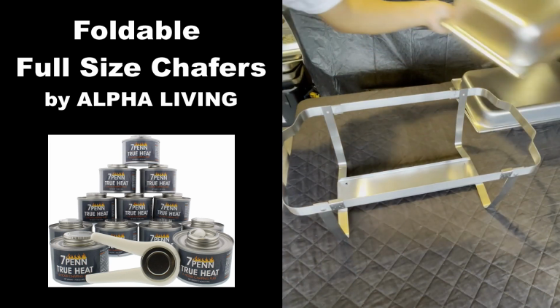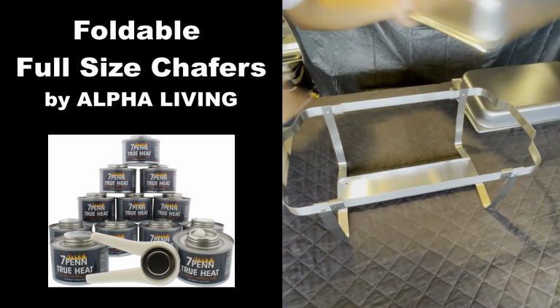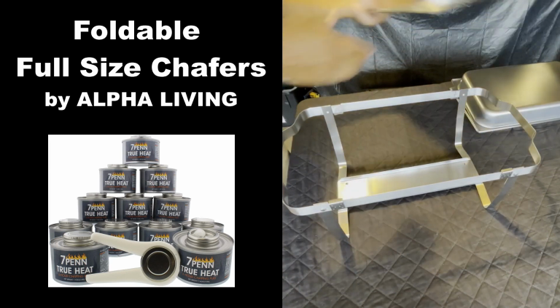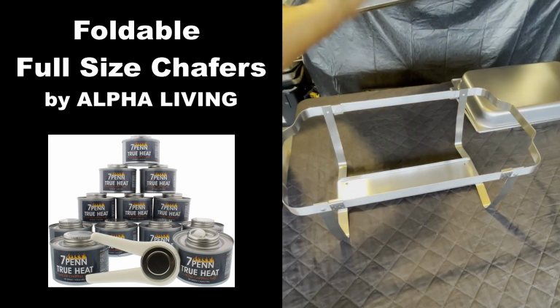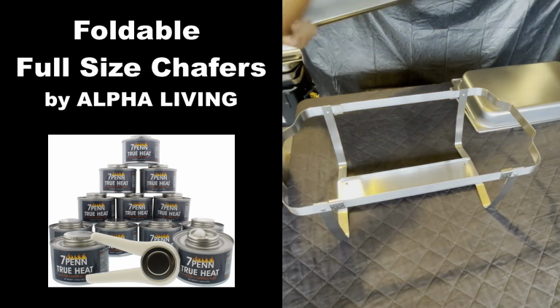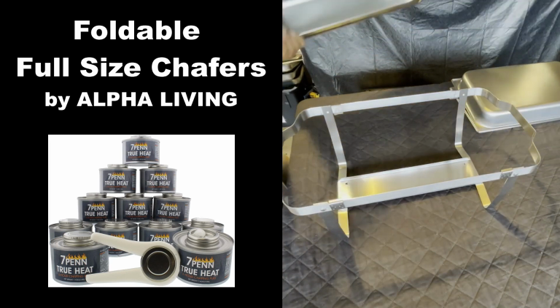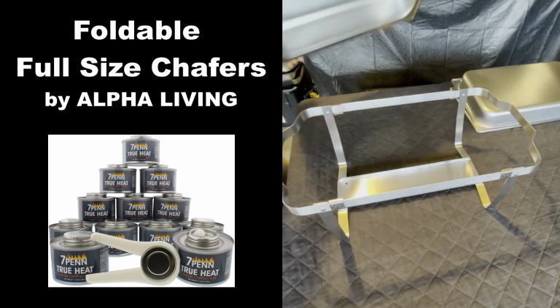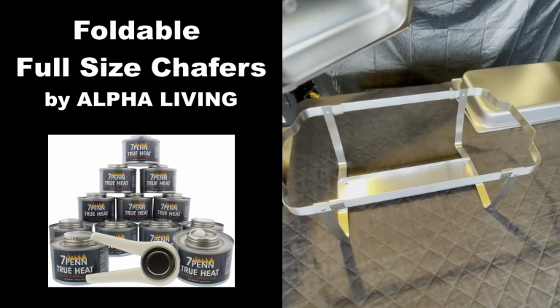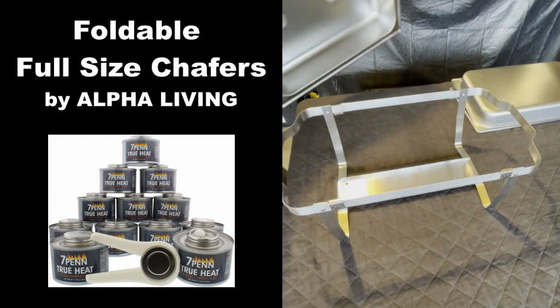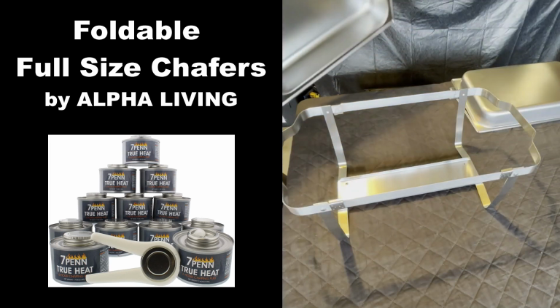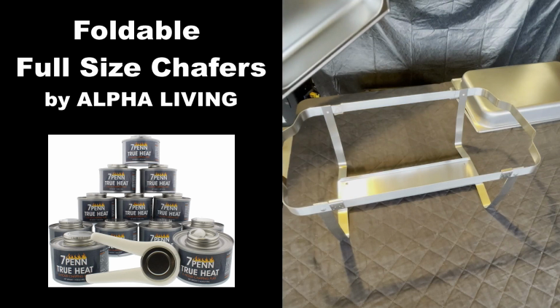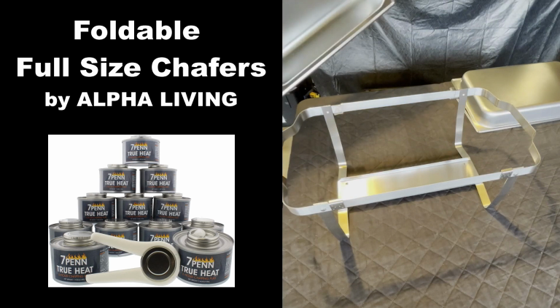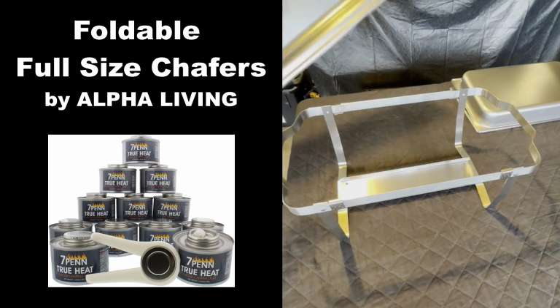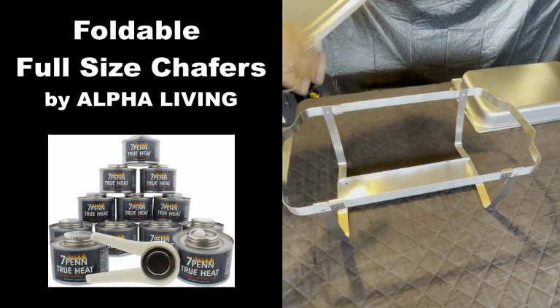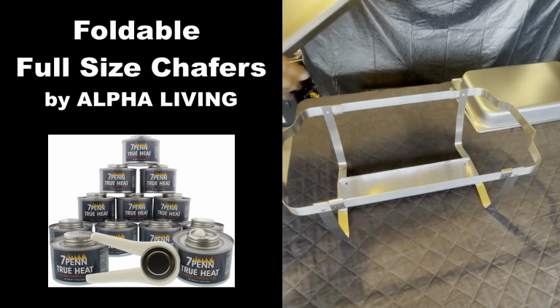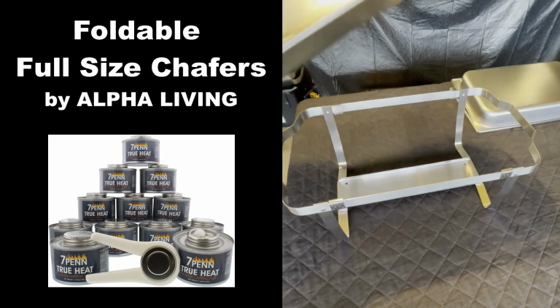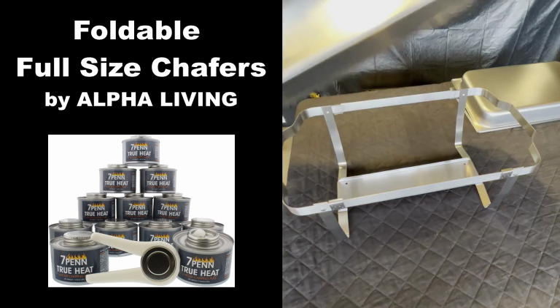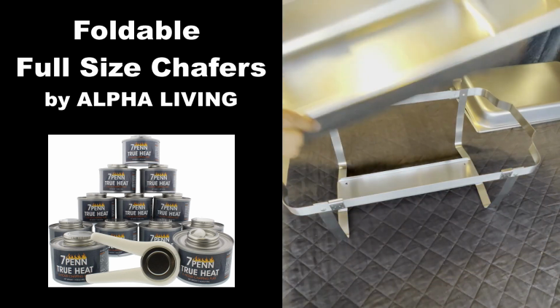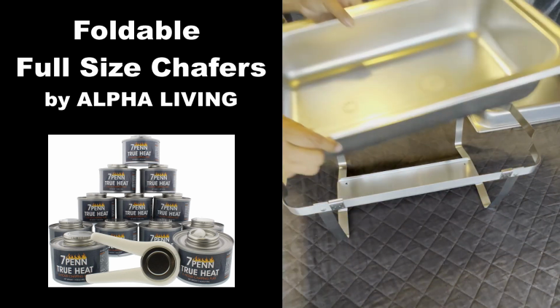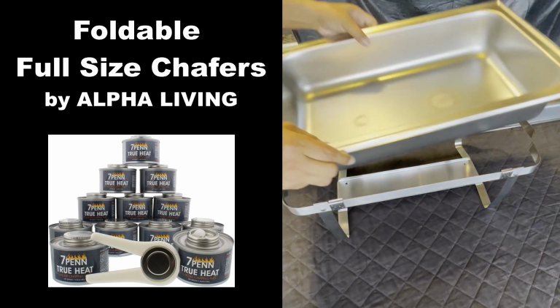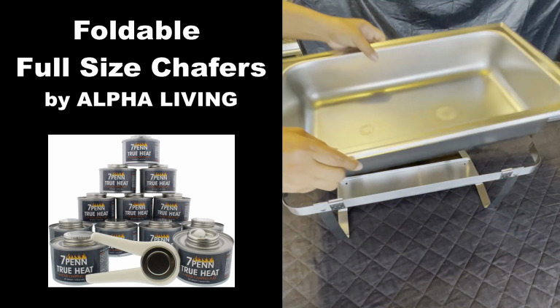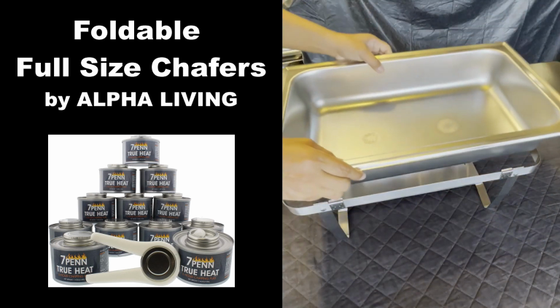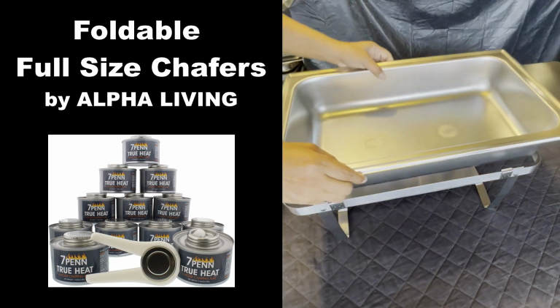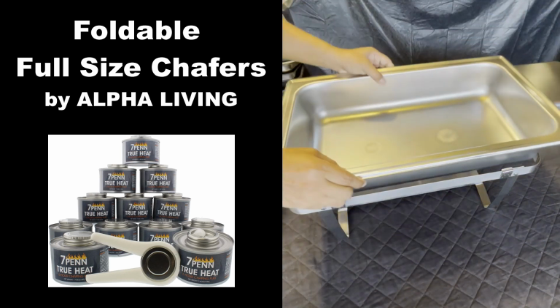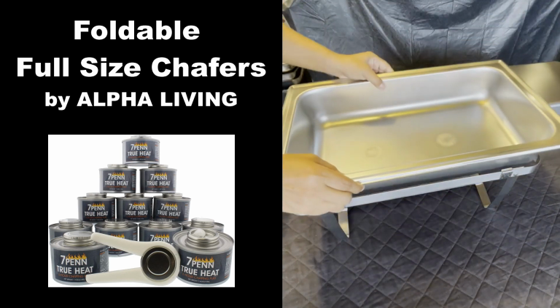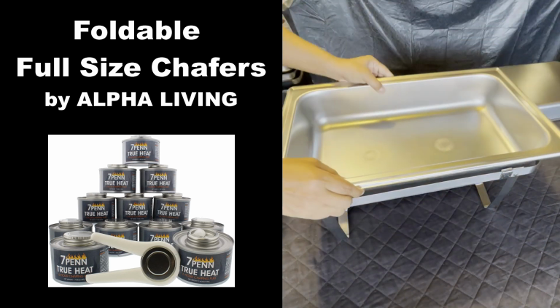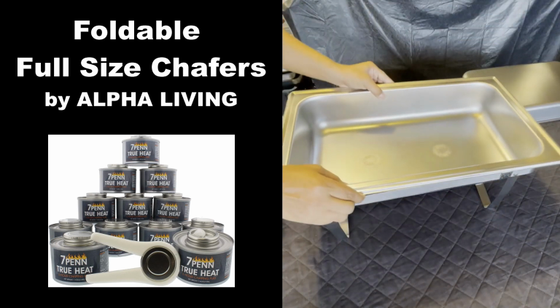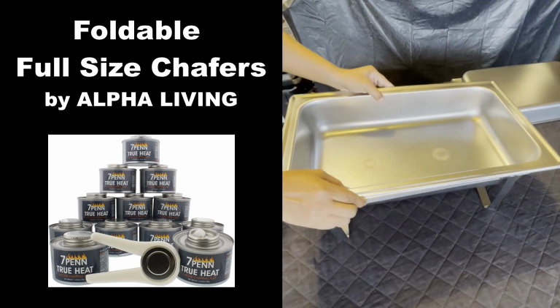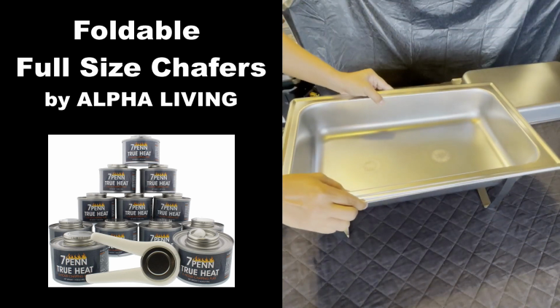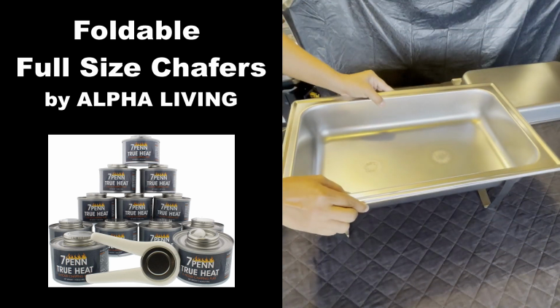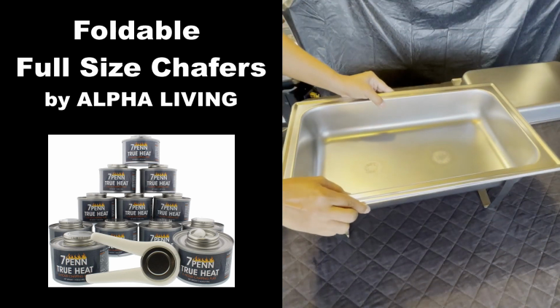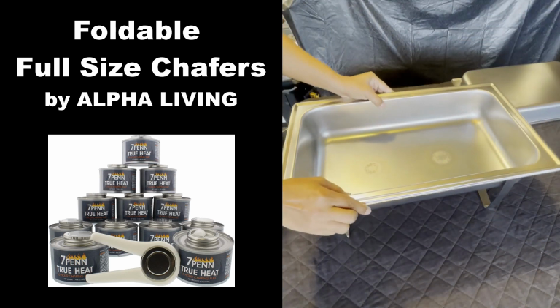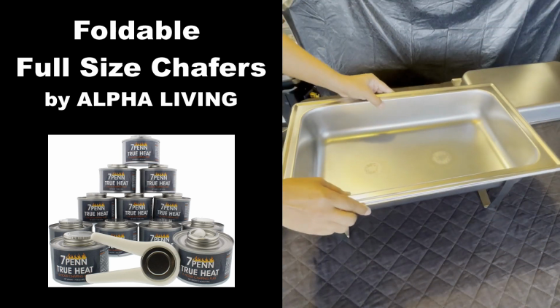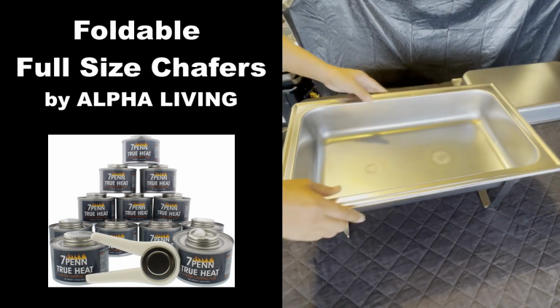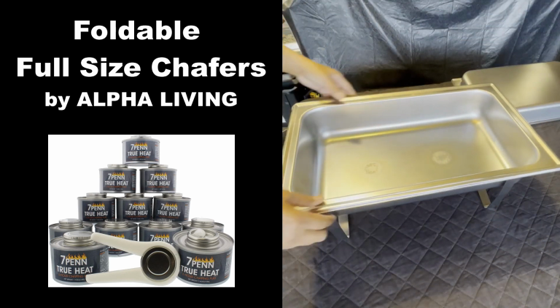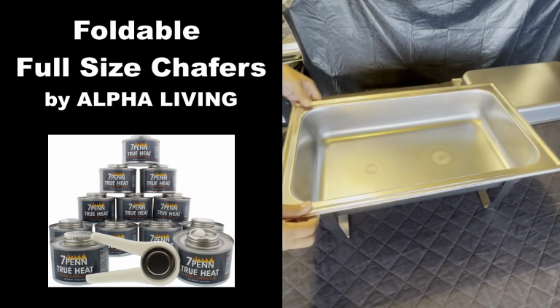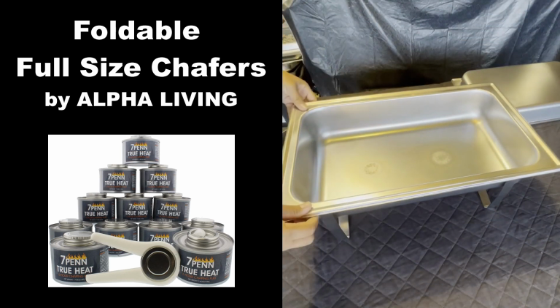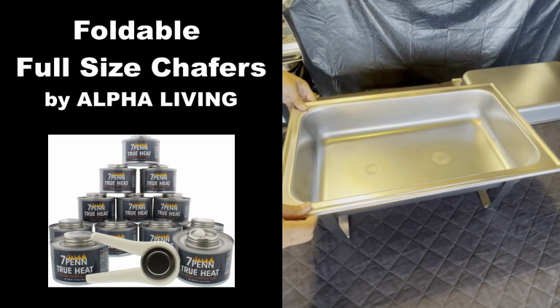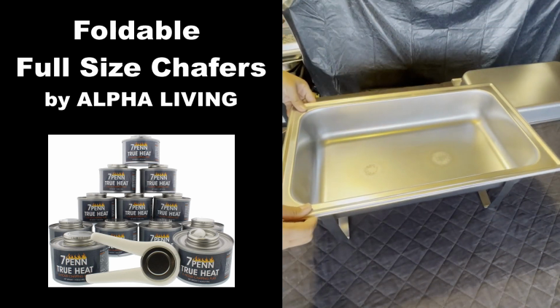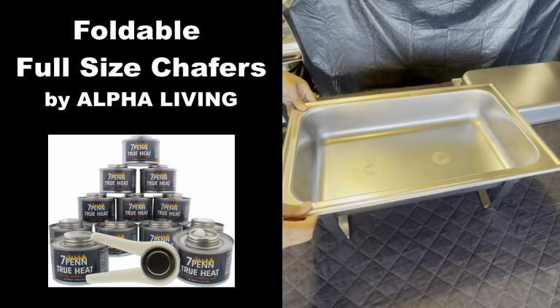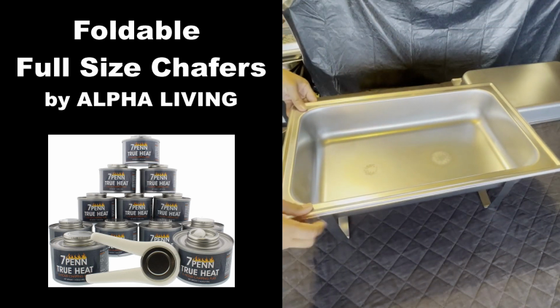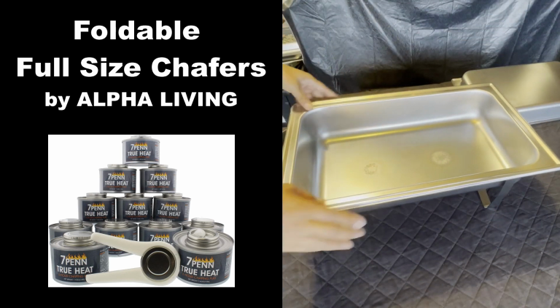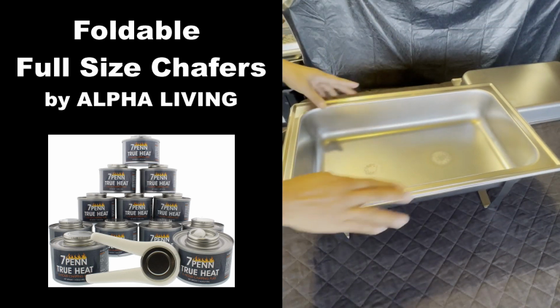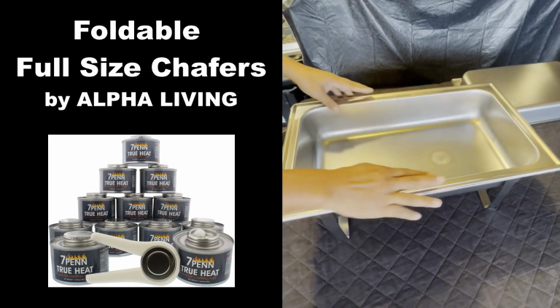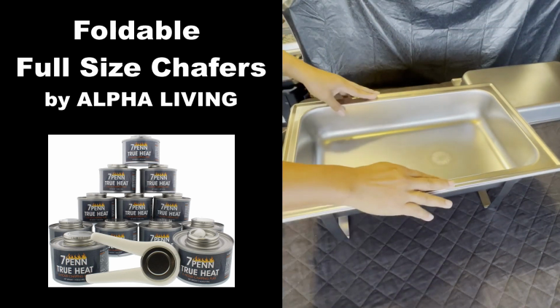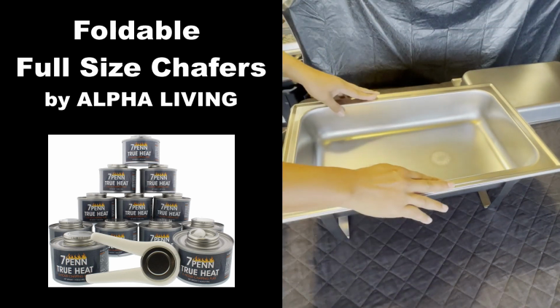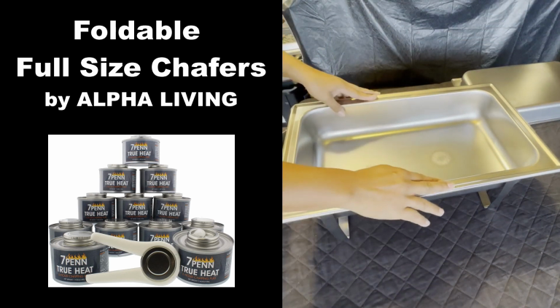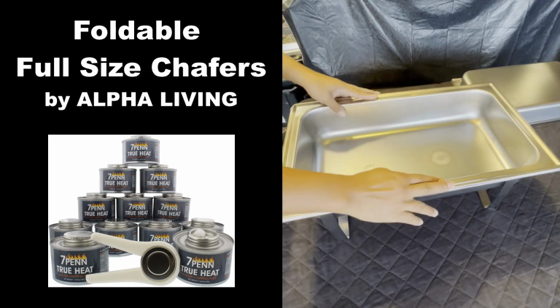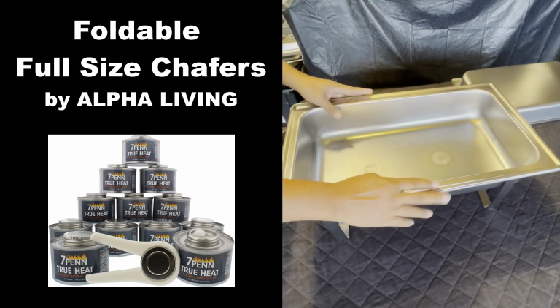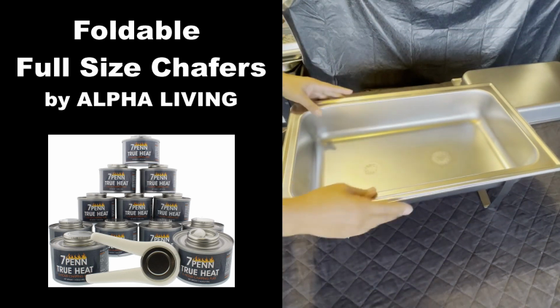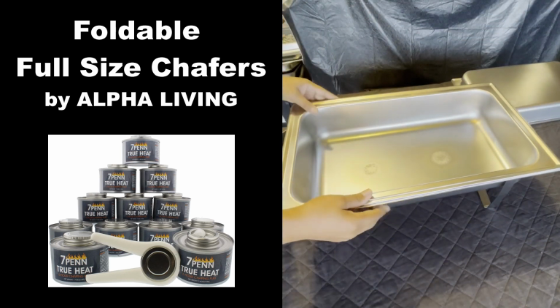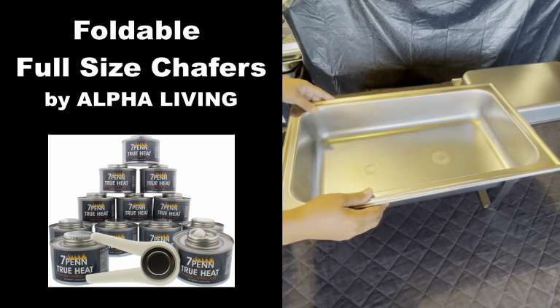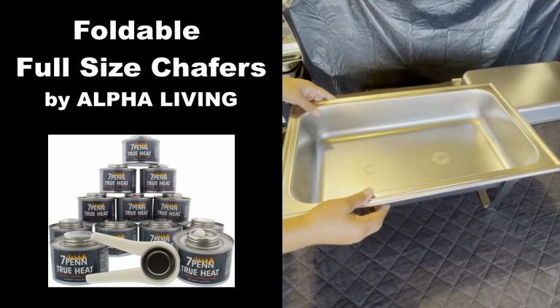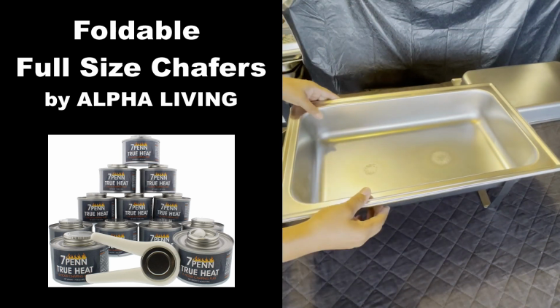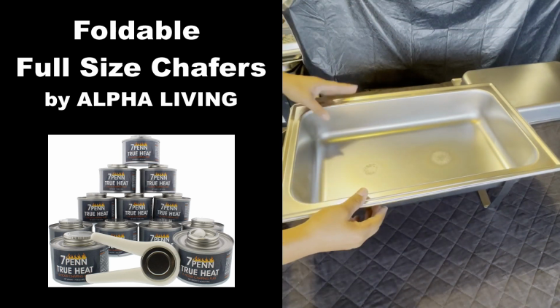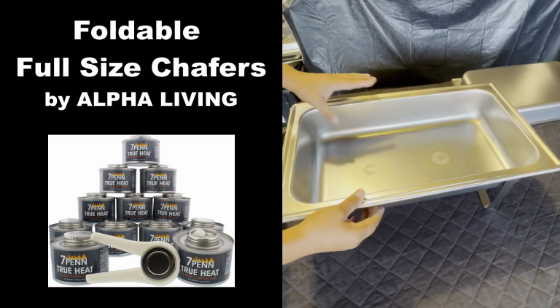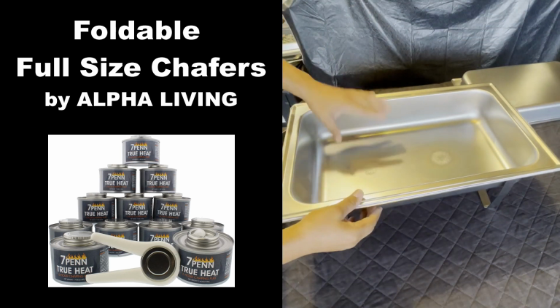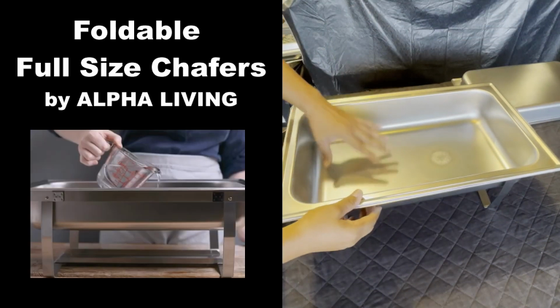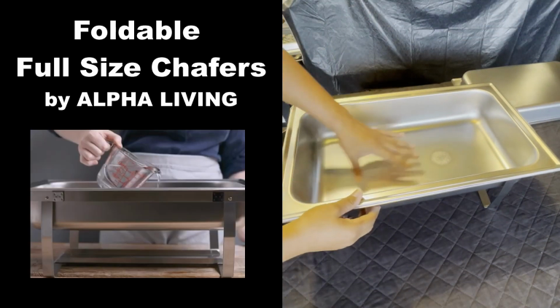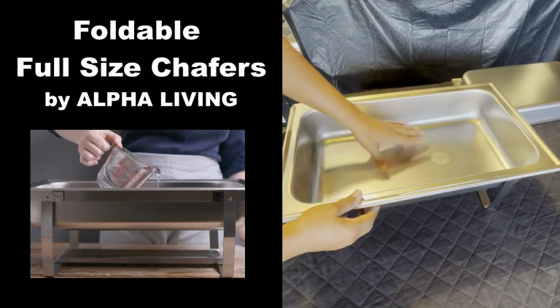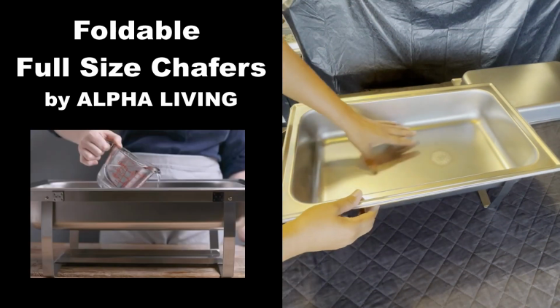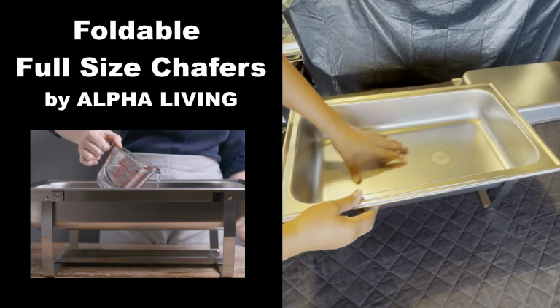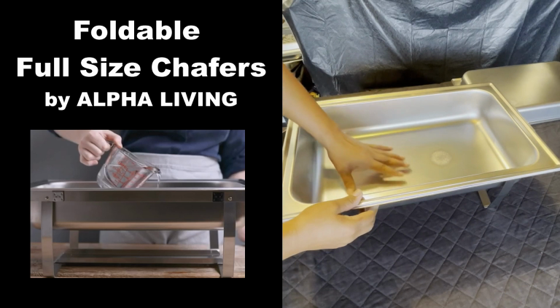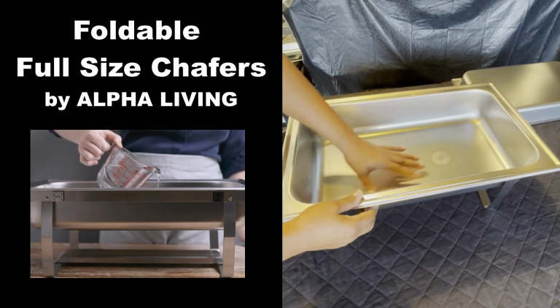Here's the water tray. What you're going to do is add water in that water tray about an inch depth.